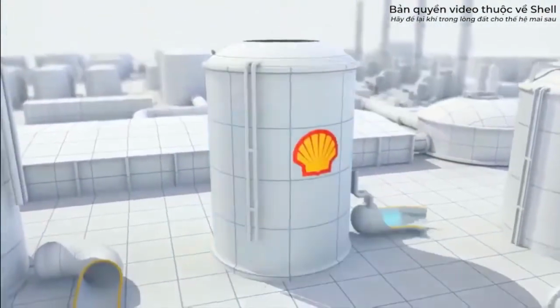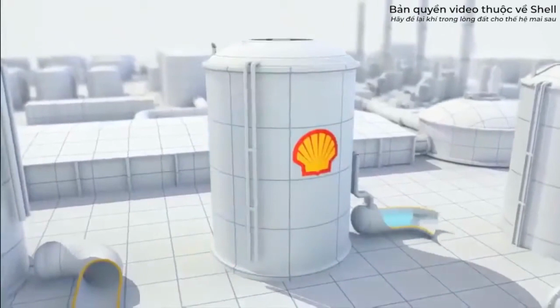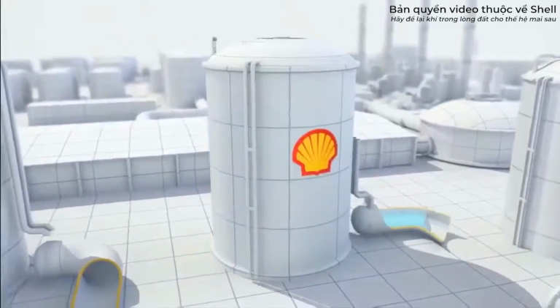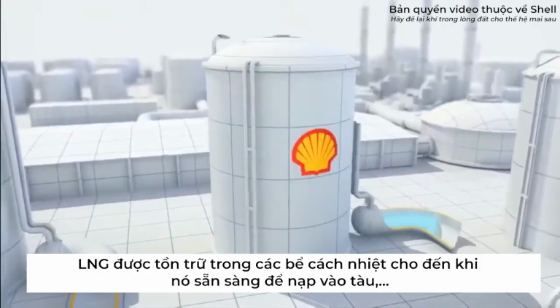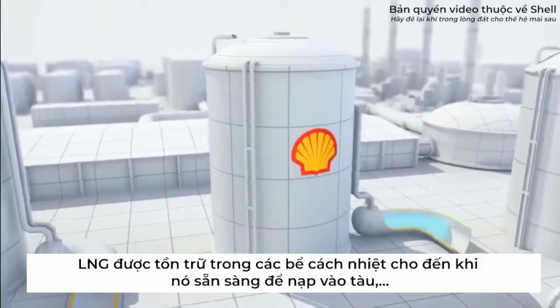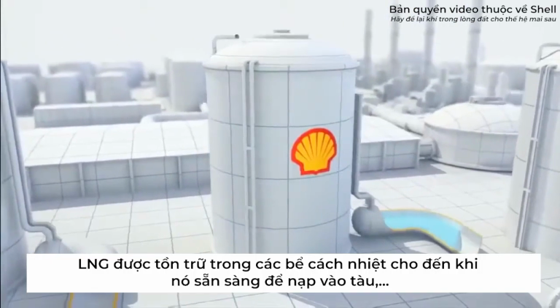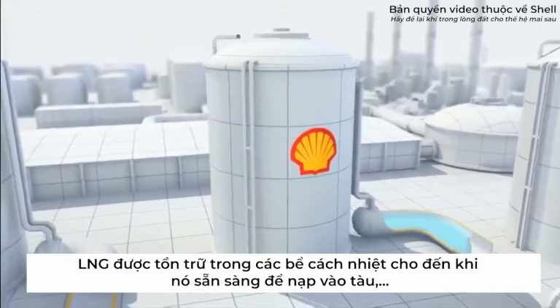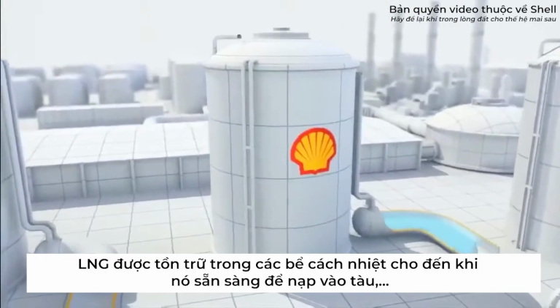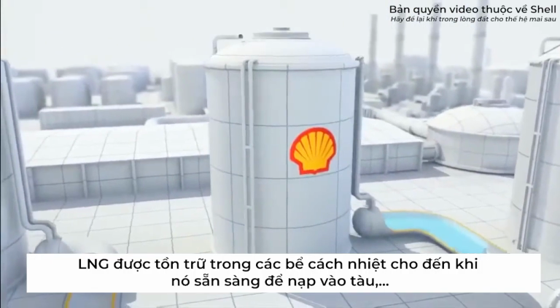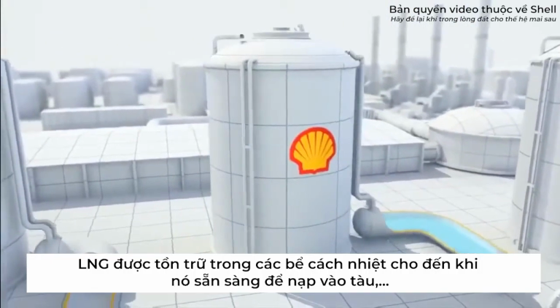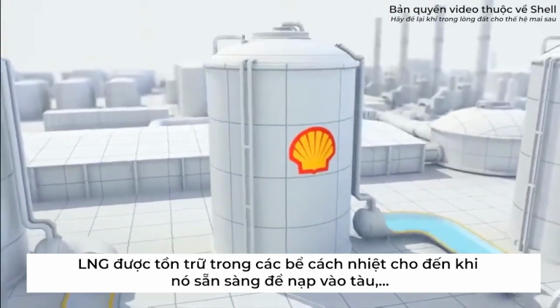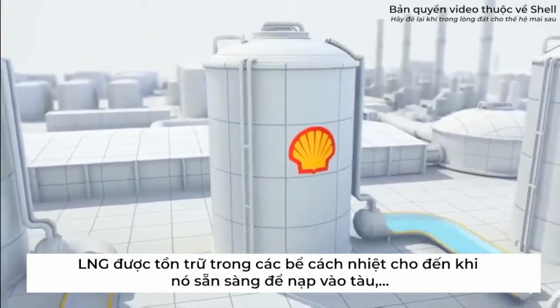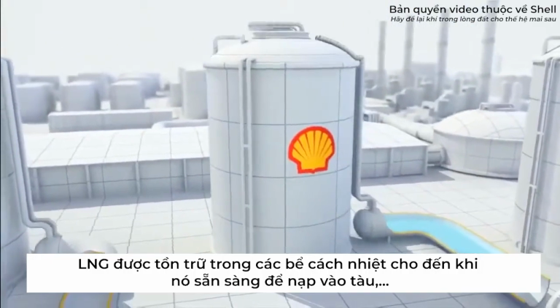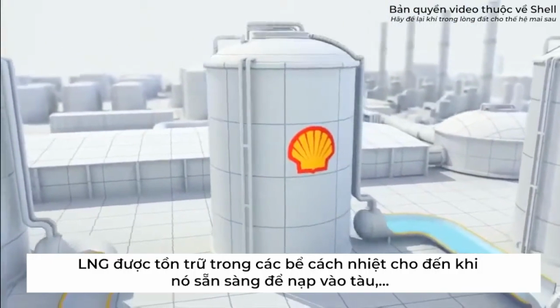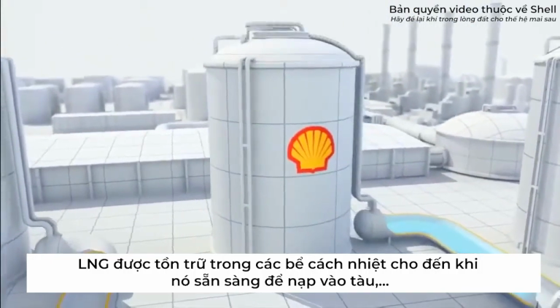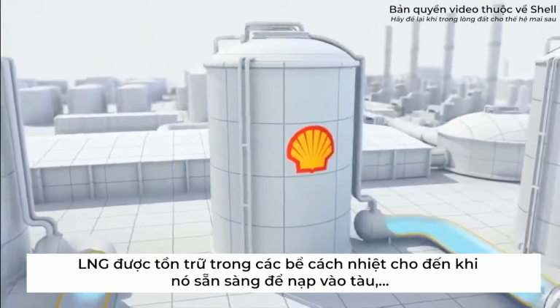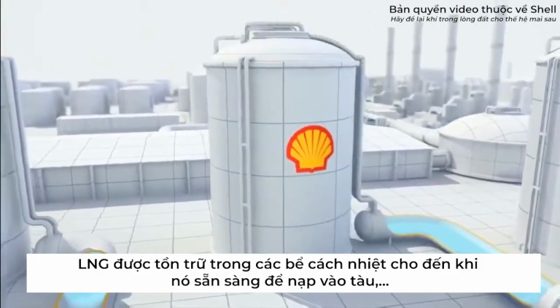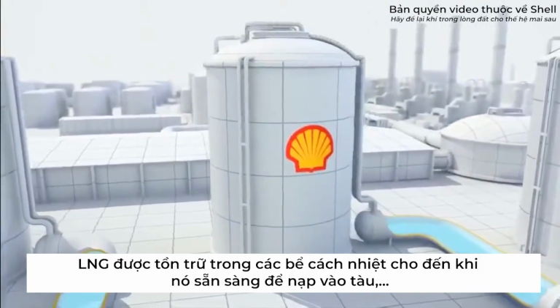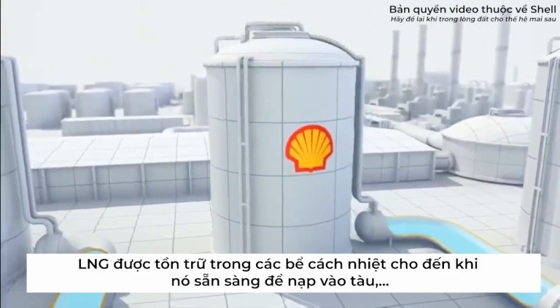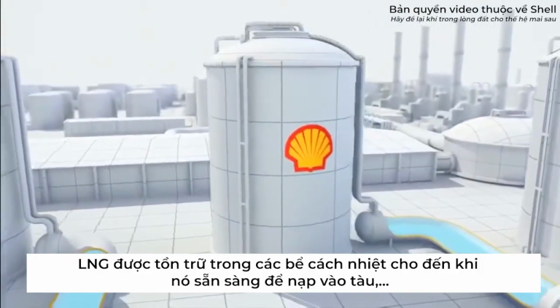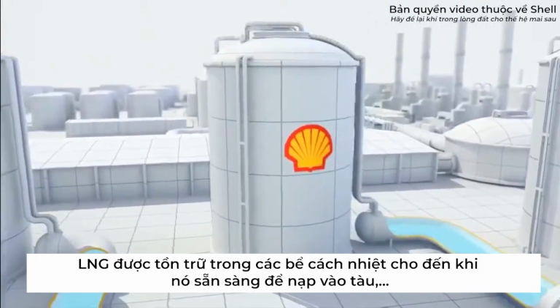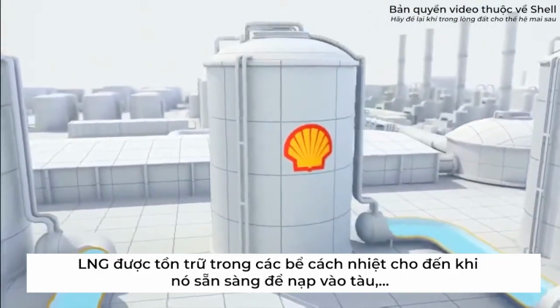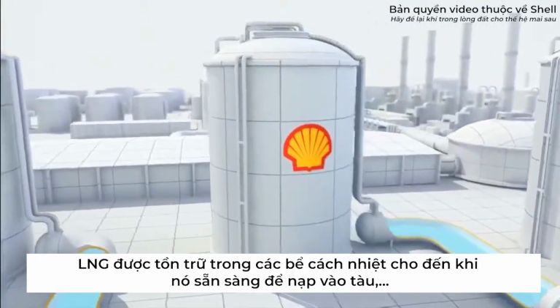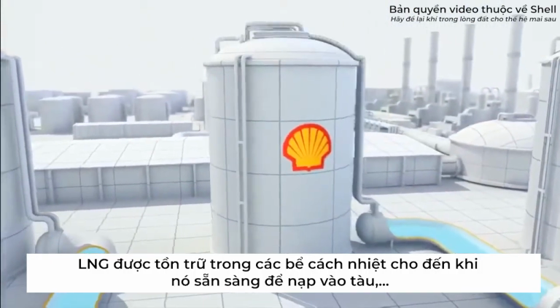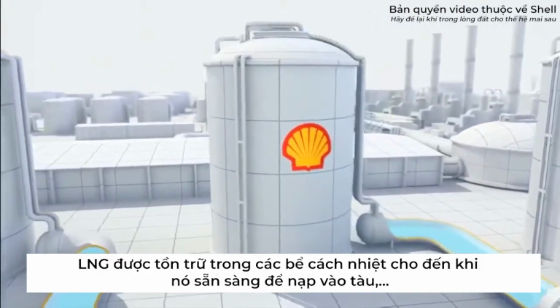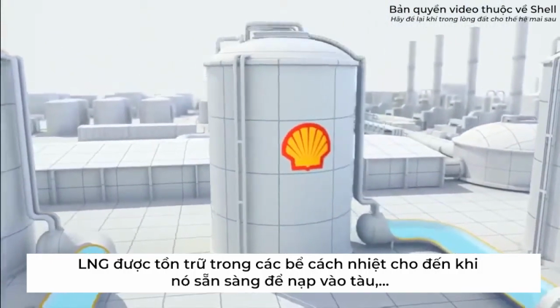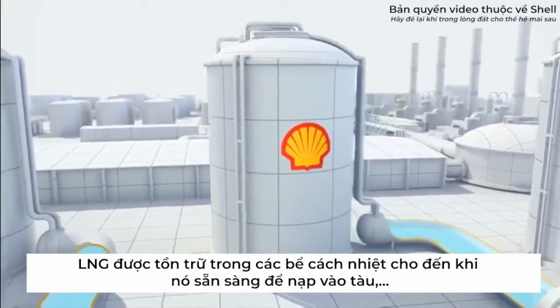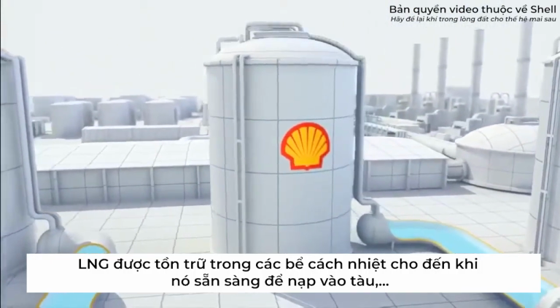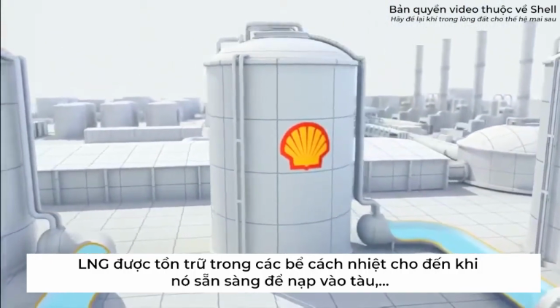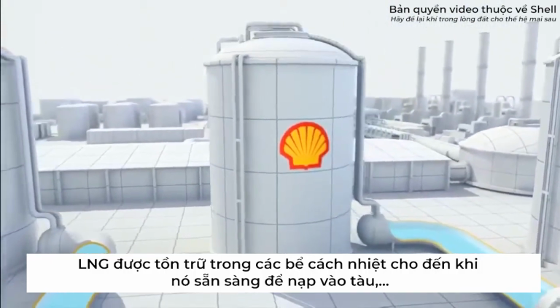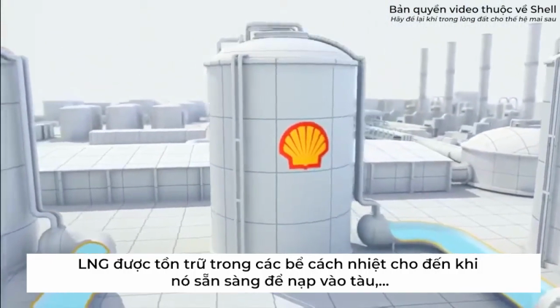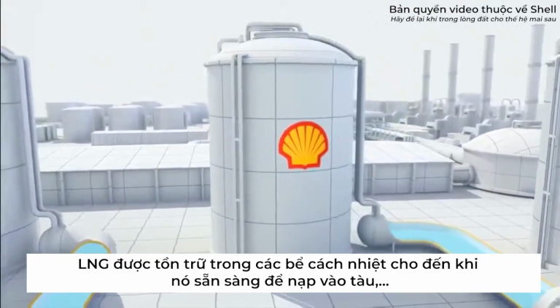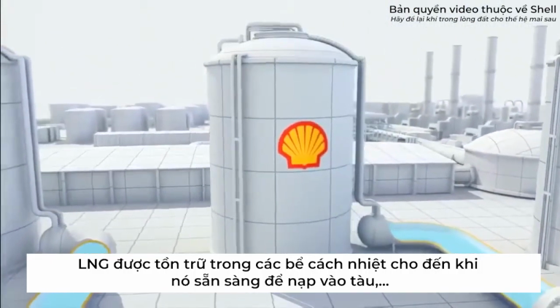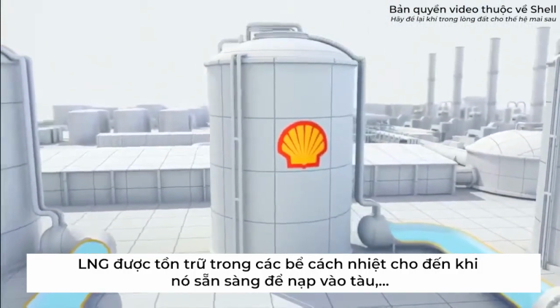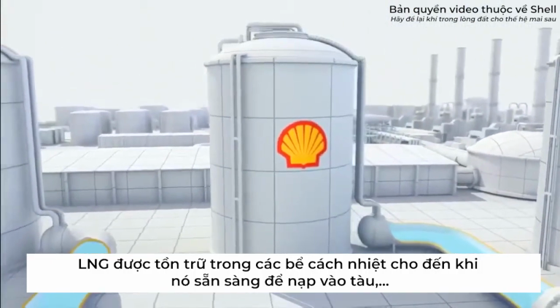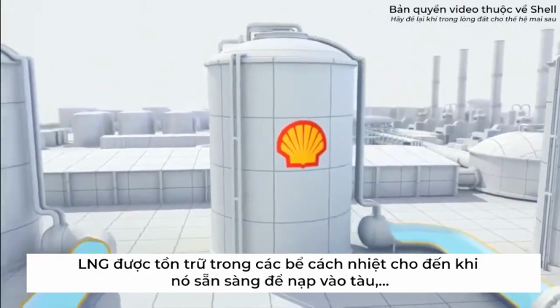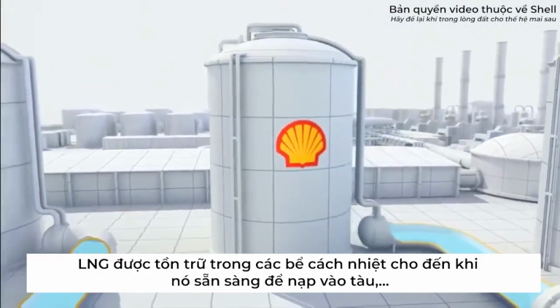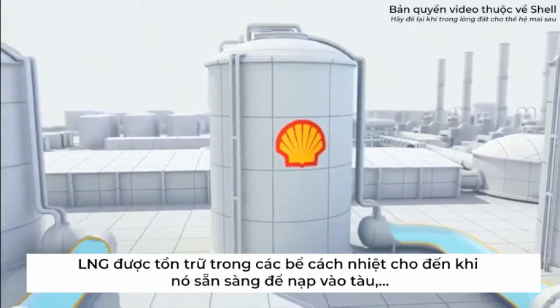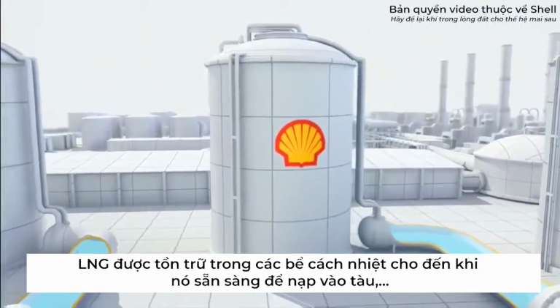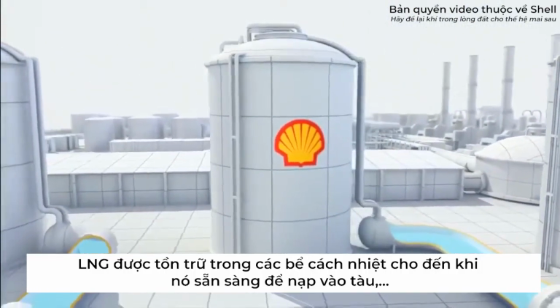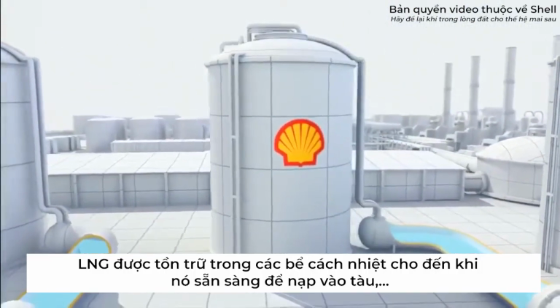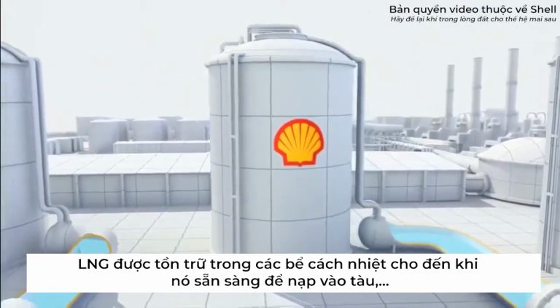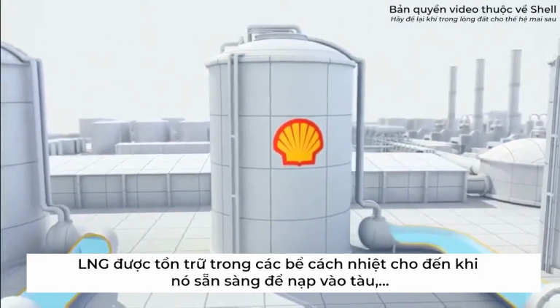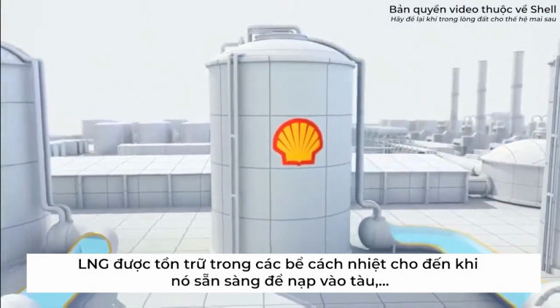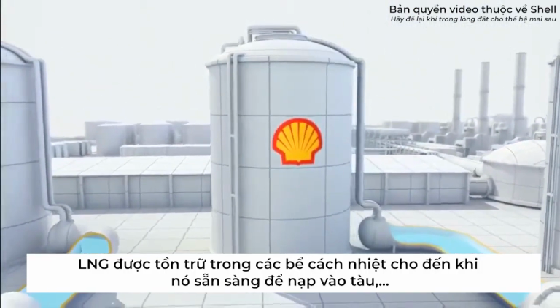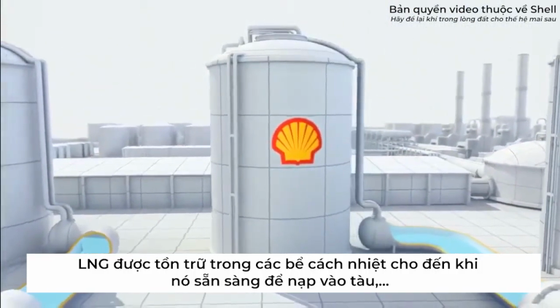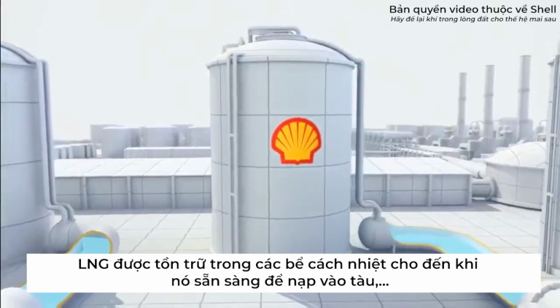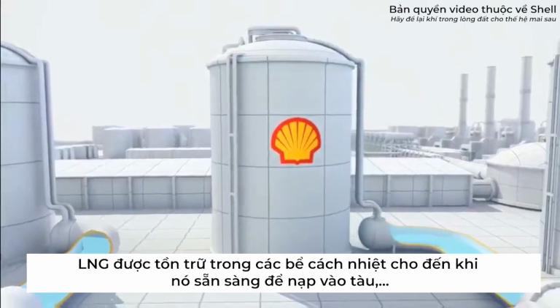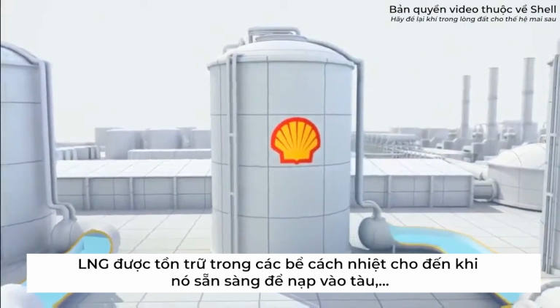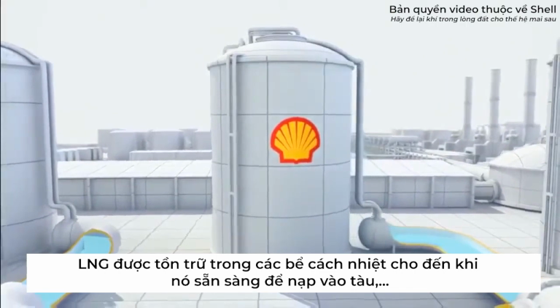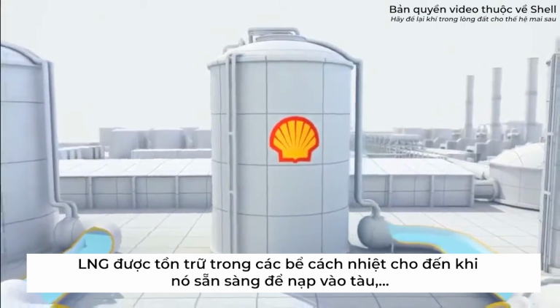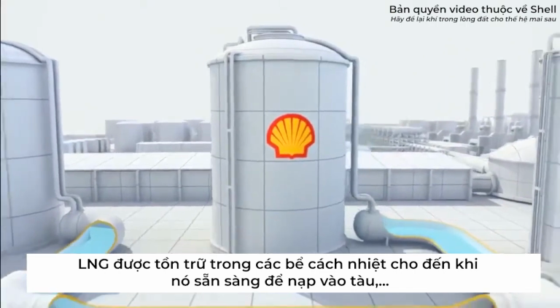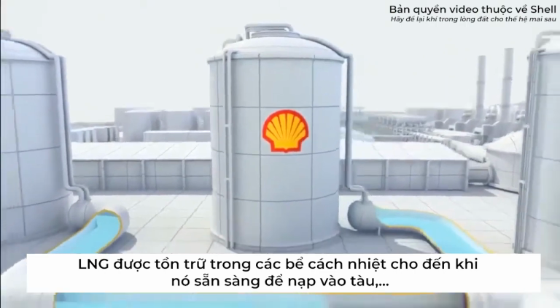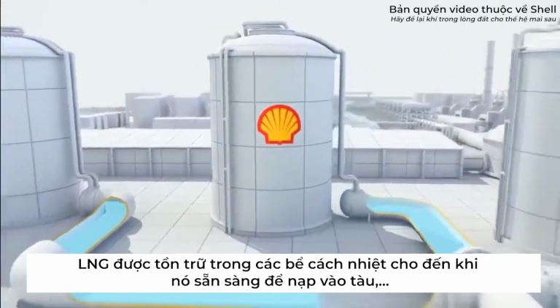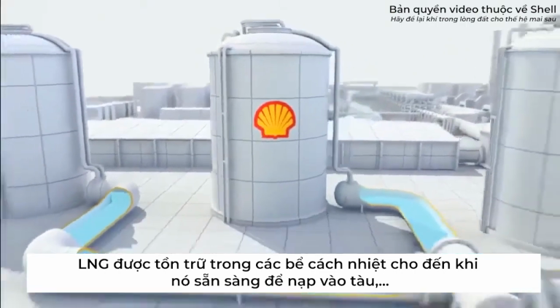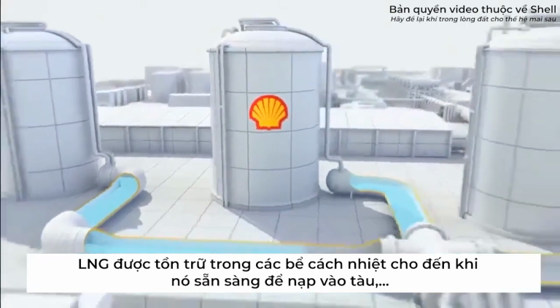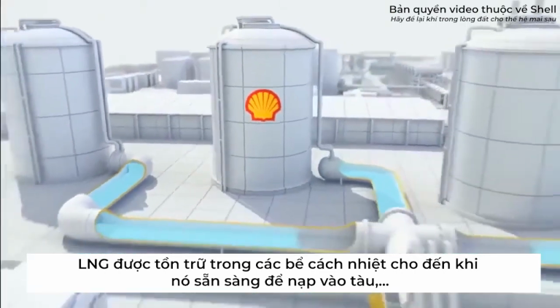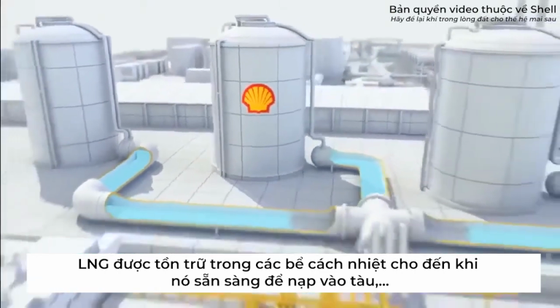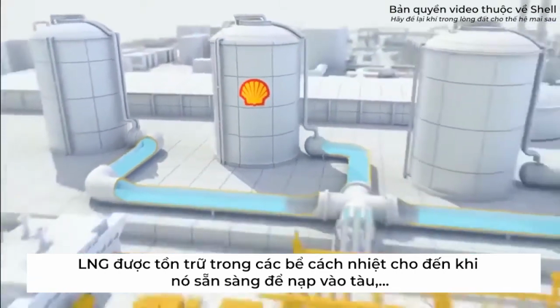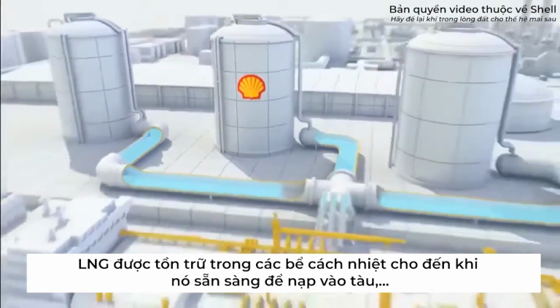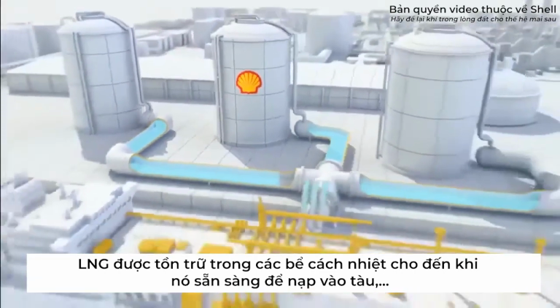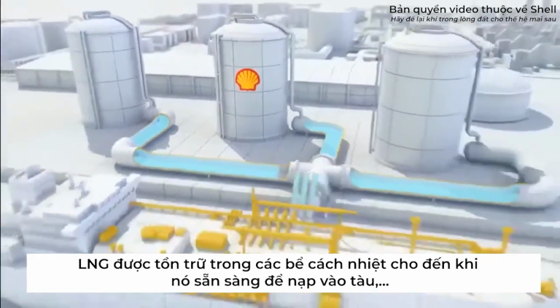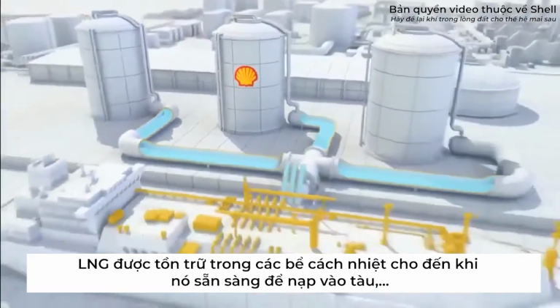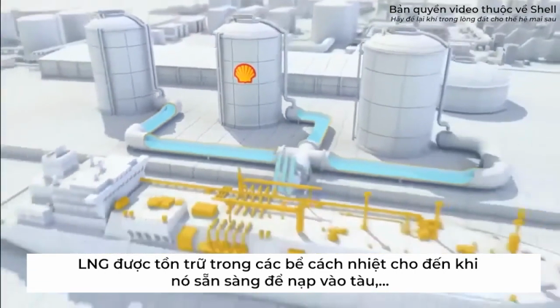The LNG is kept in insulated tanks until it is ready for loading into a specially designed LNG ship or carrier.